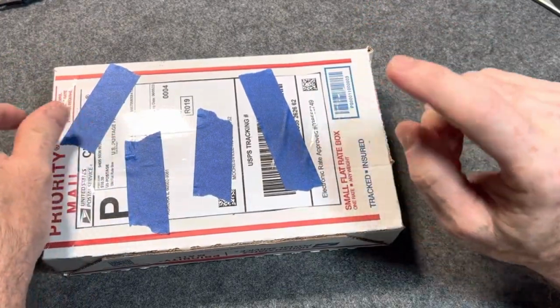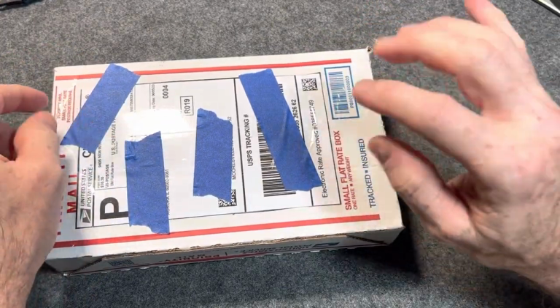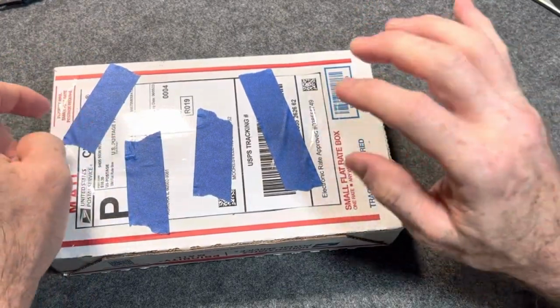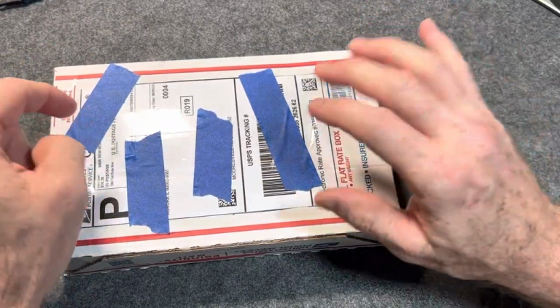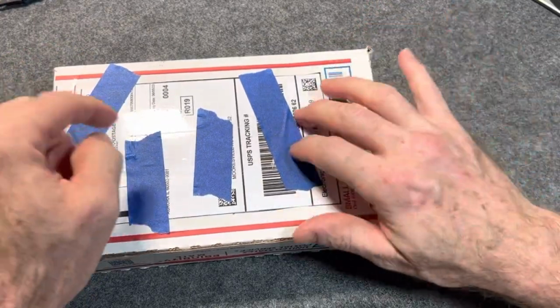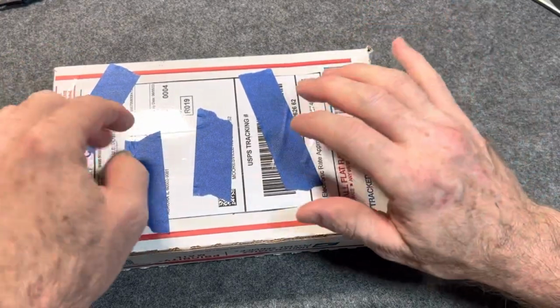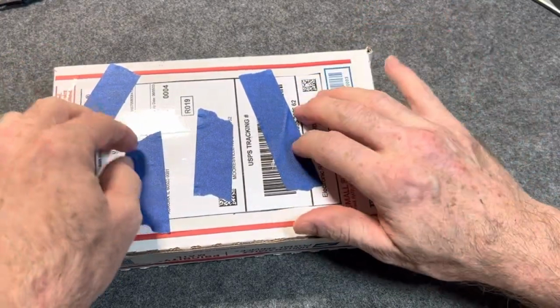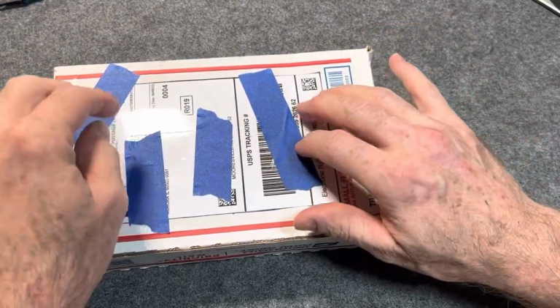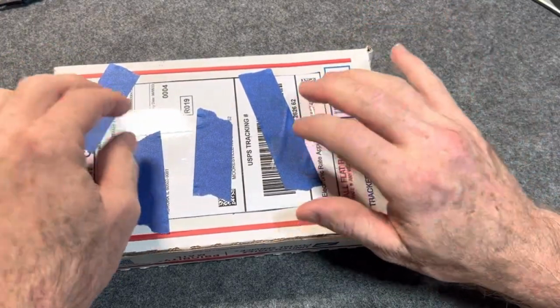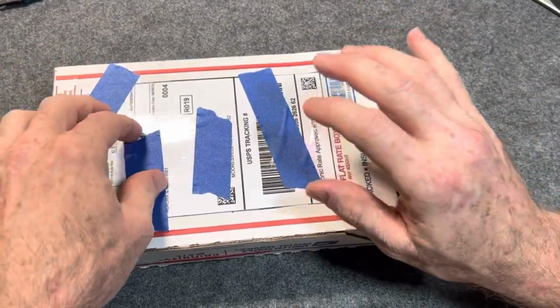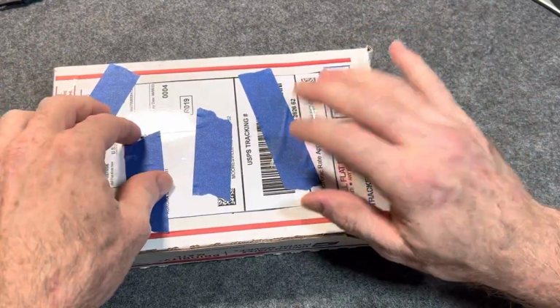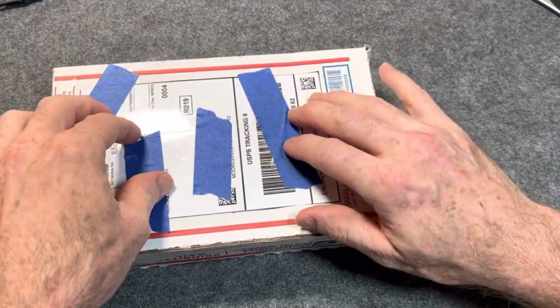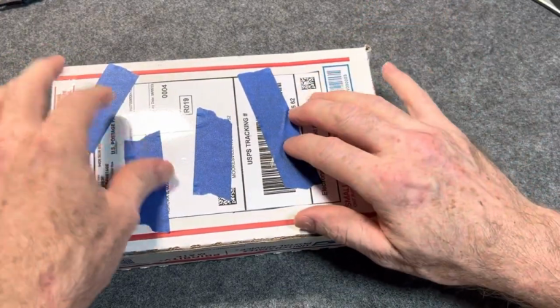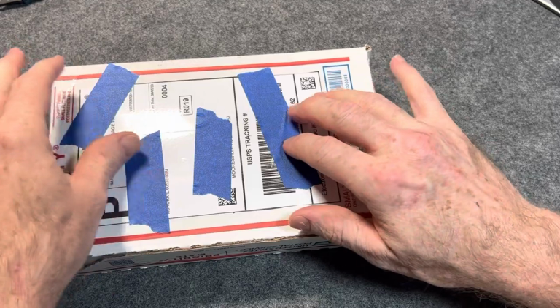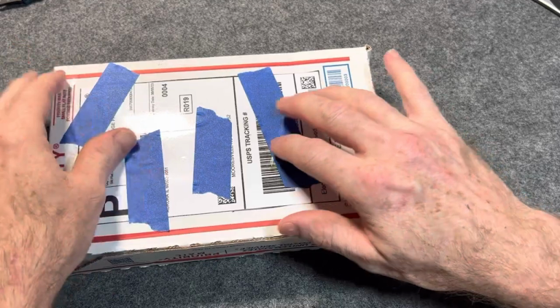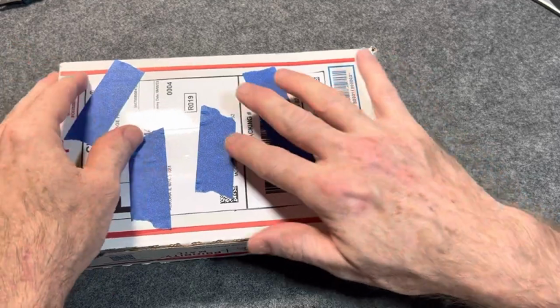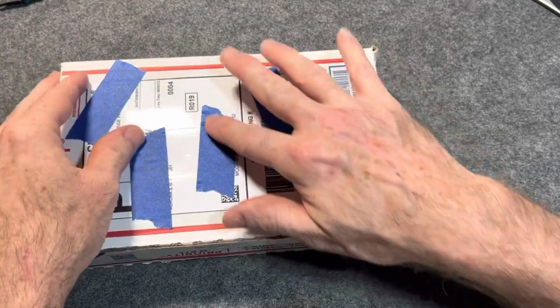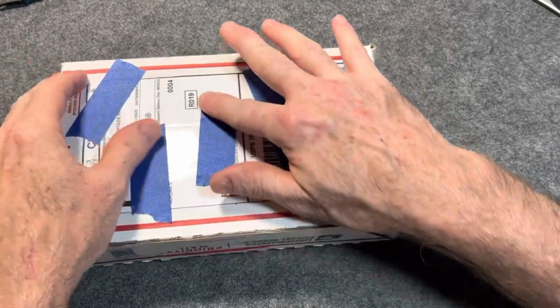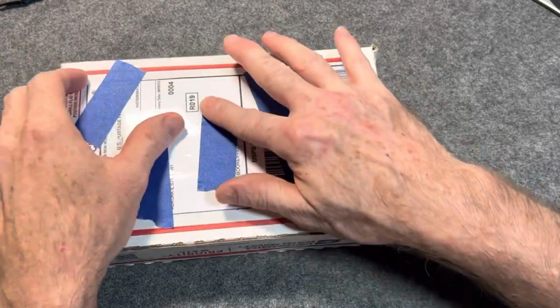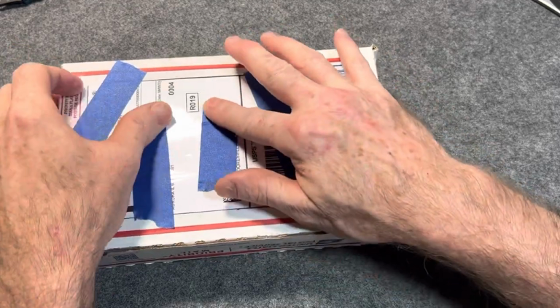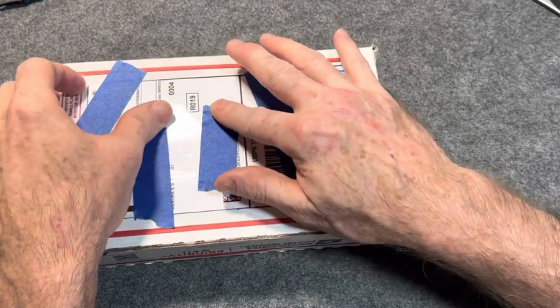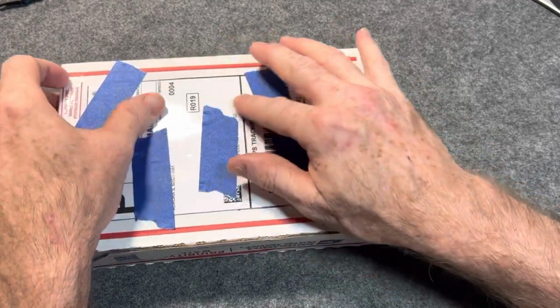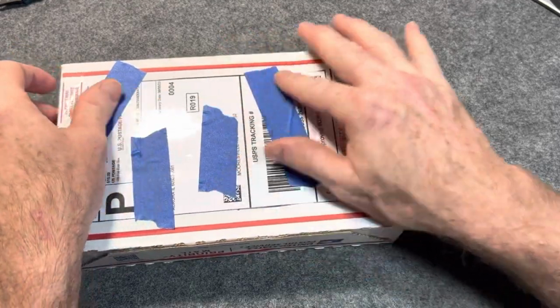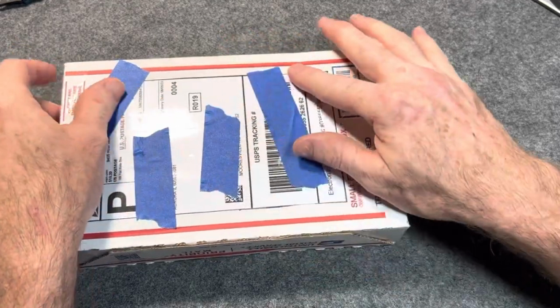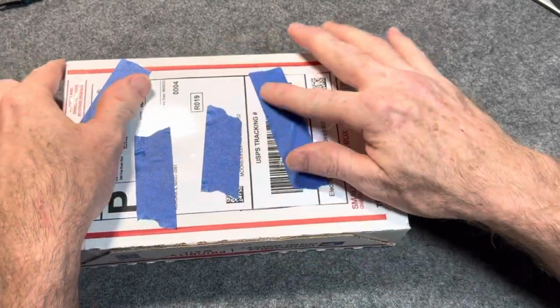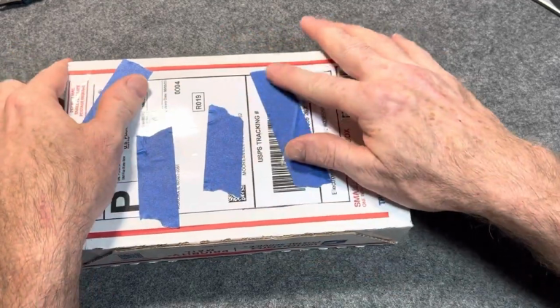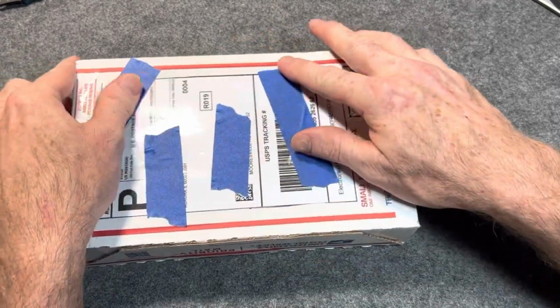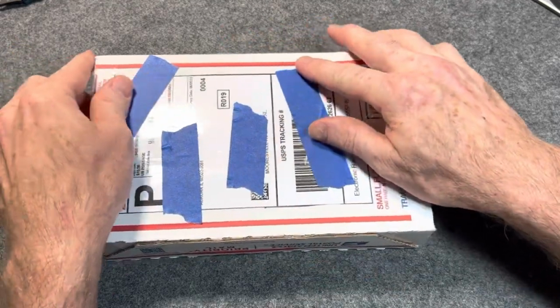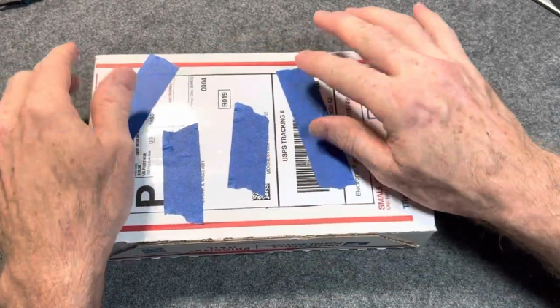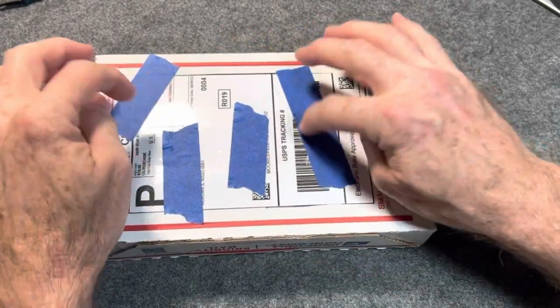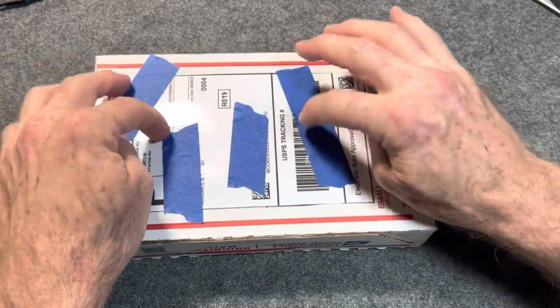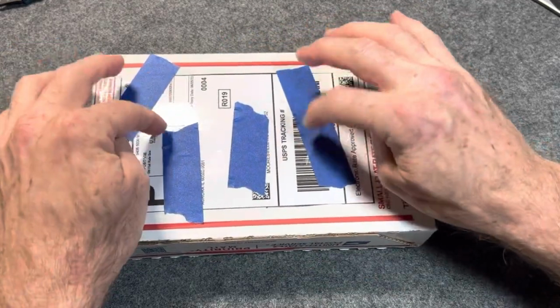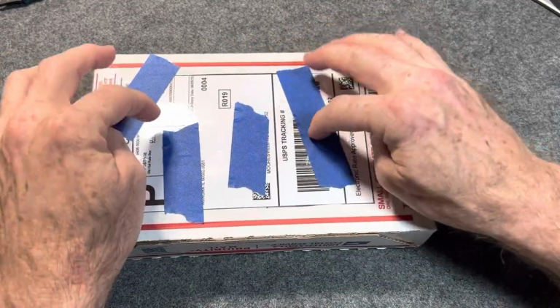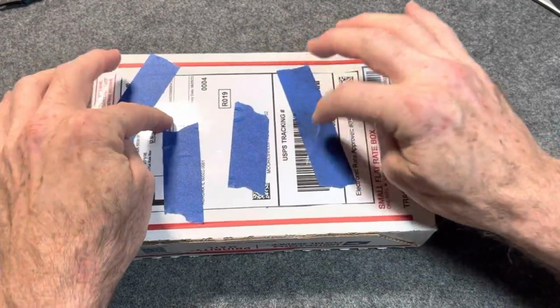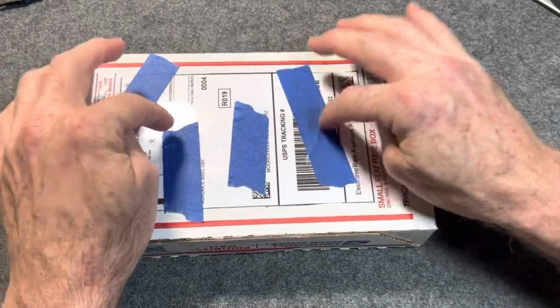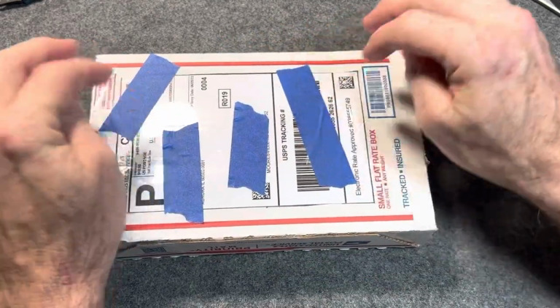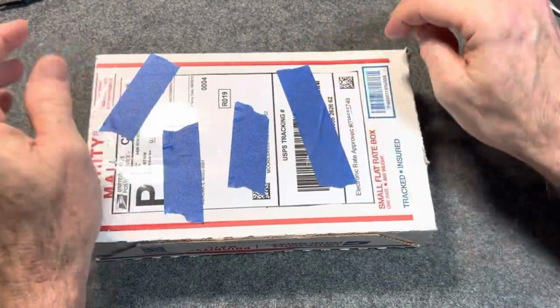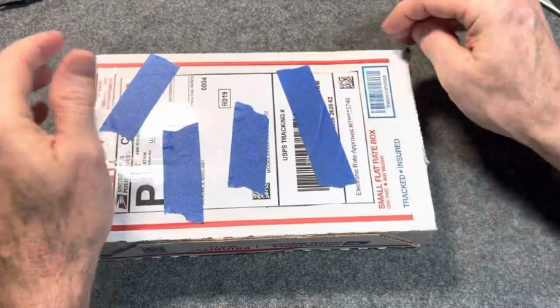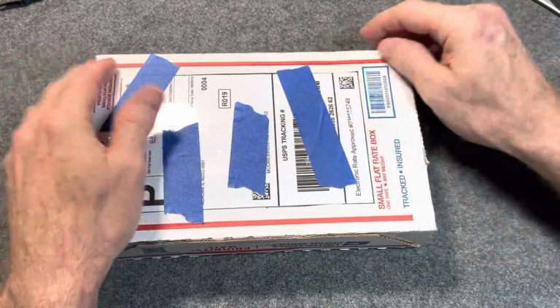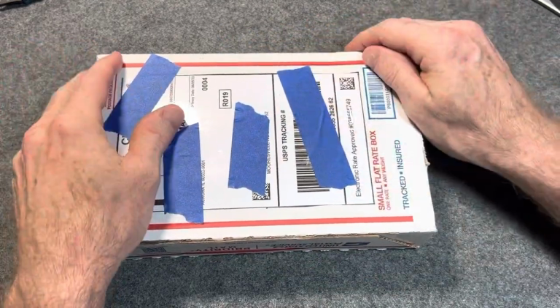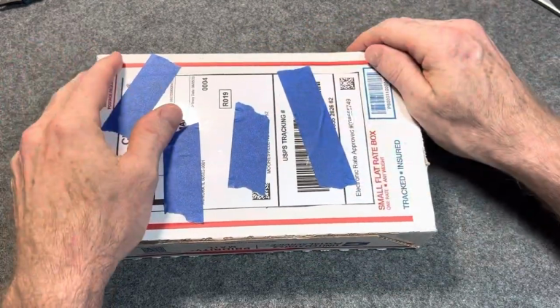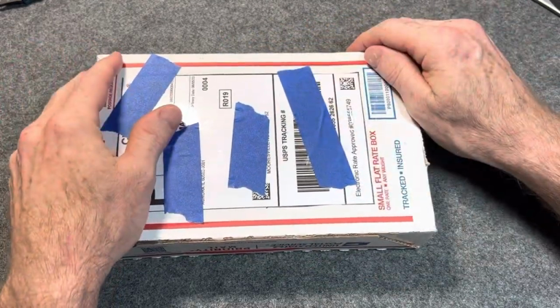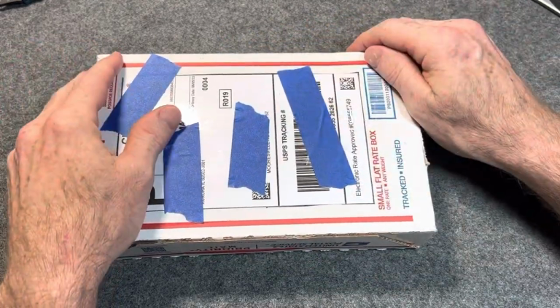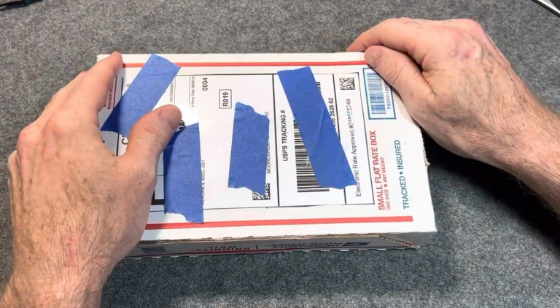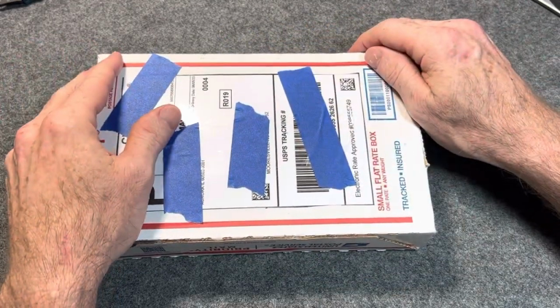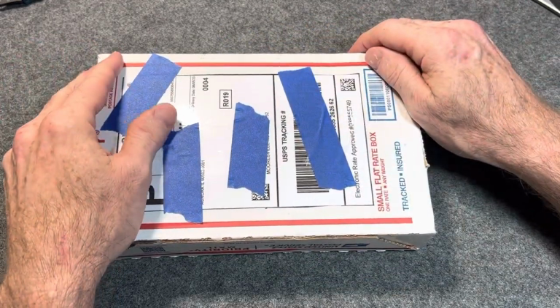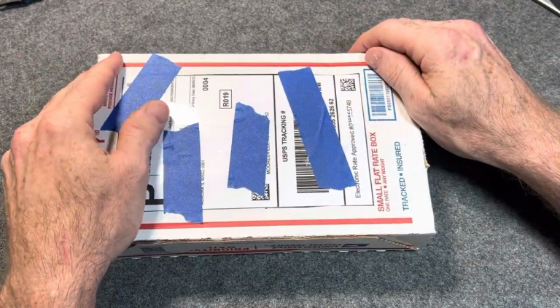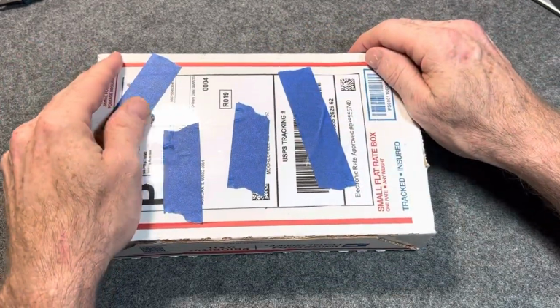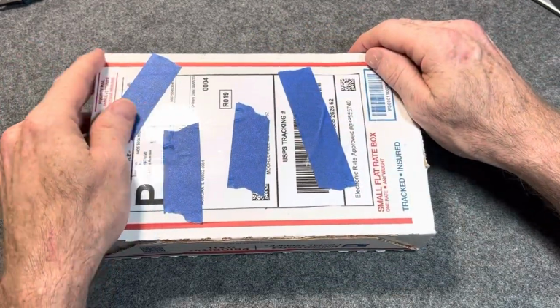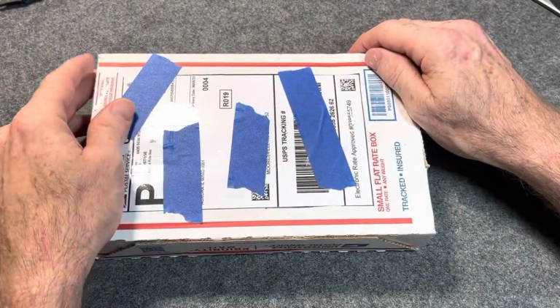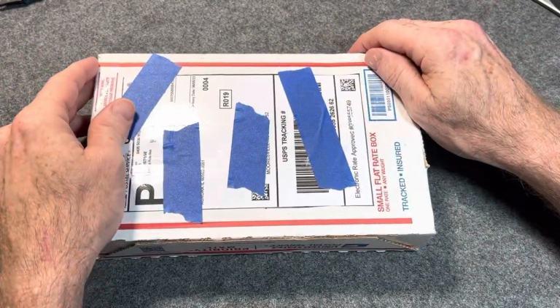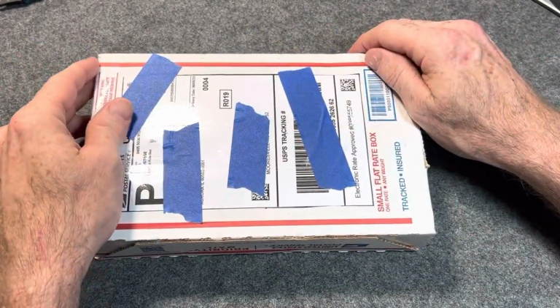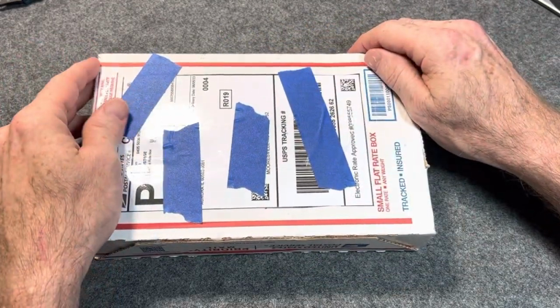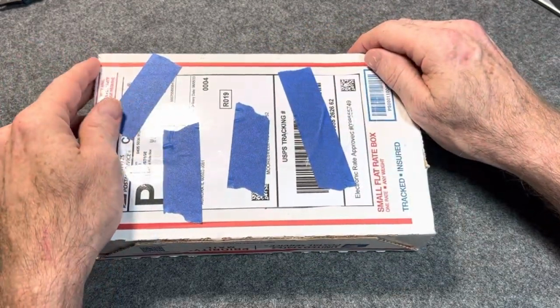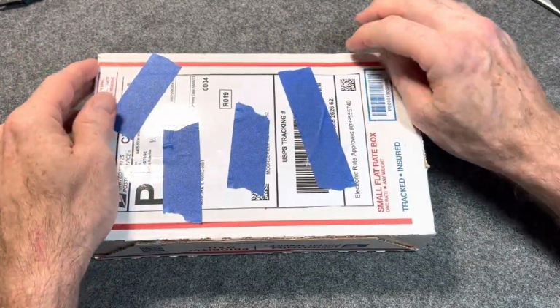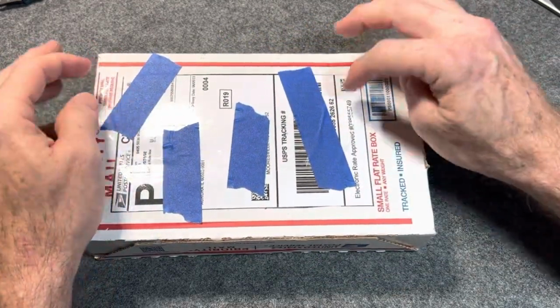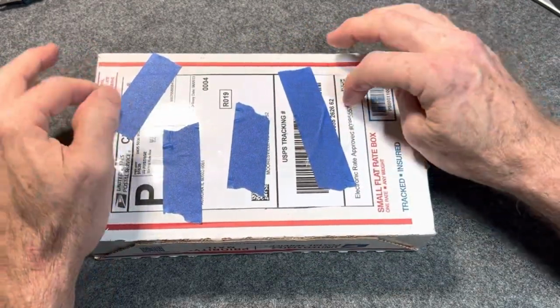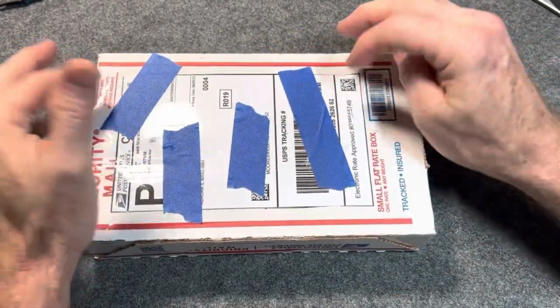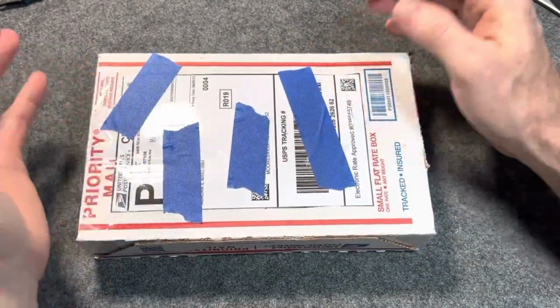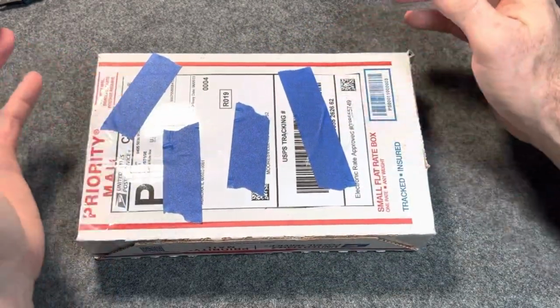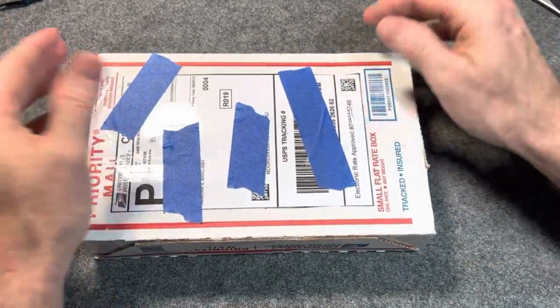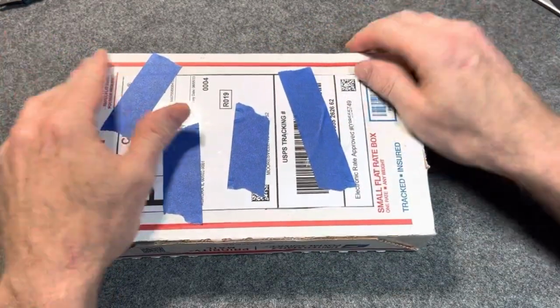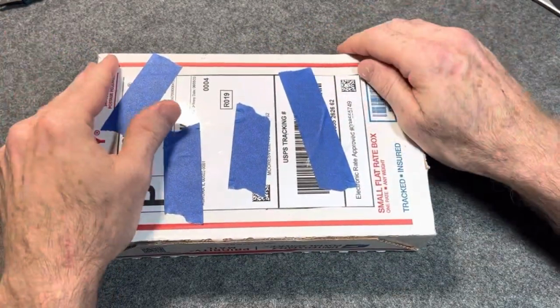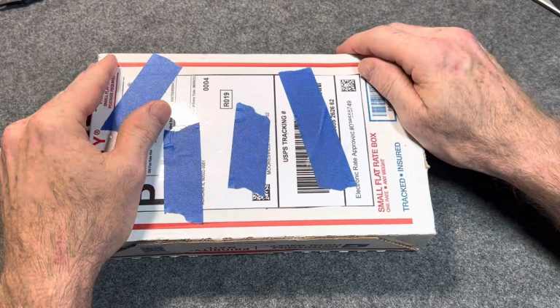This is a knife that is here for the next knife sale. I'll be making a couple videos with it before then, including this one, obviously.